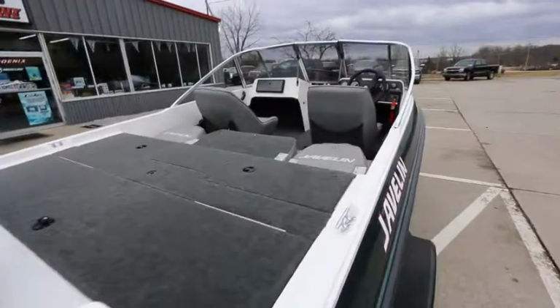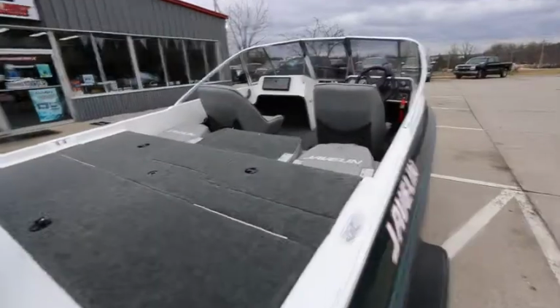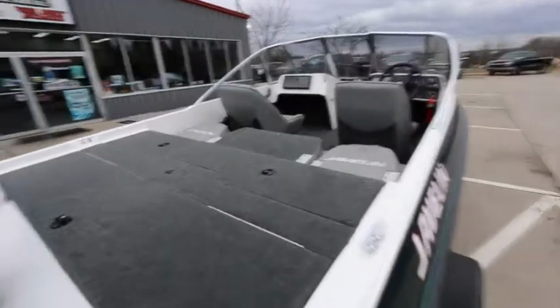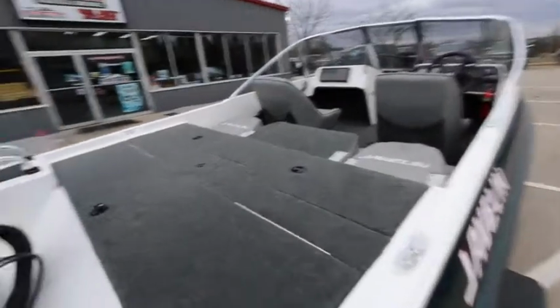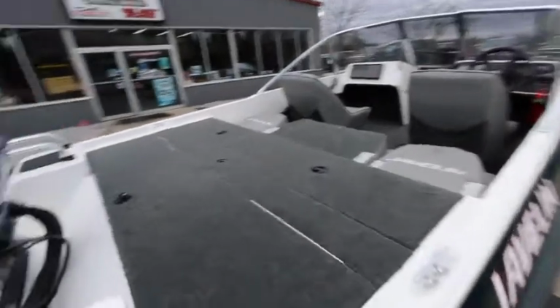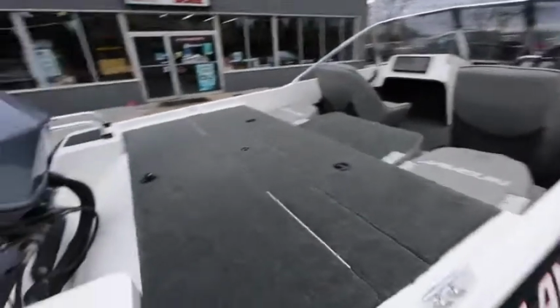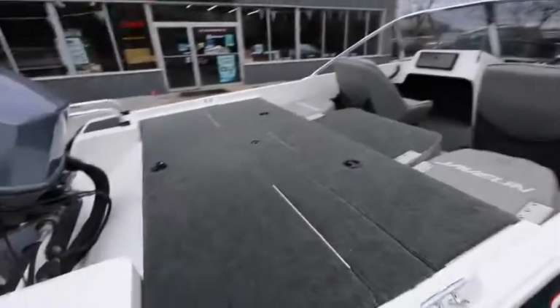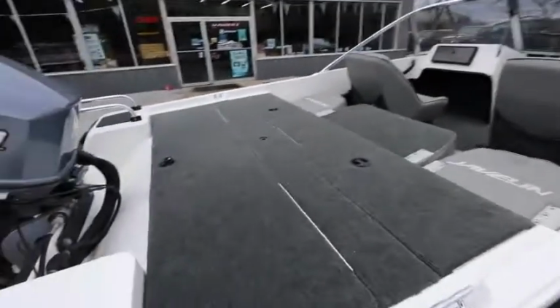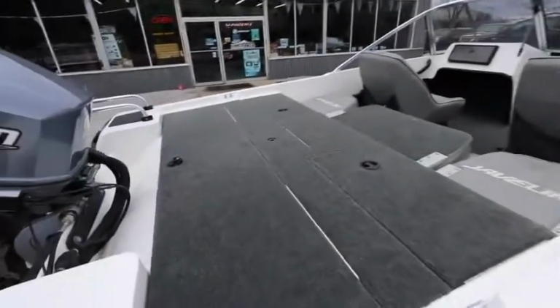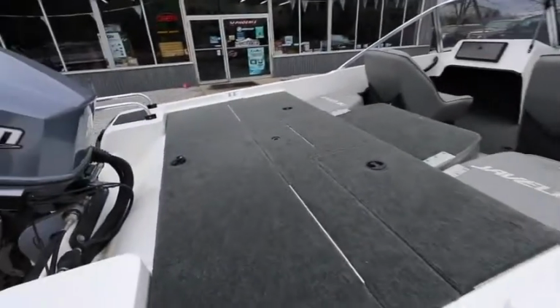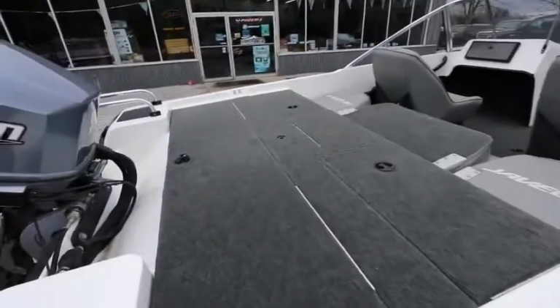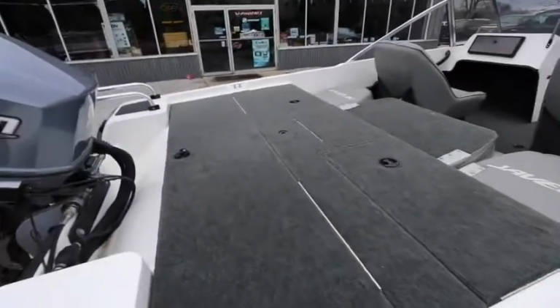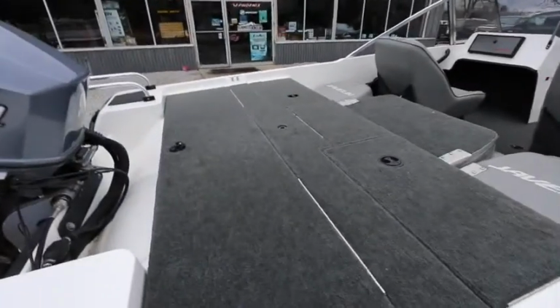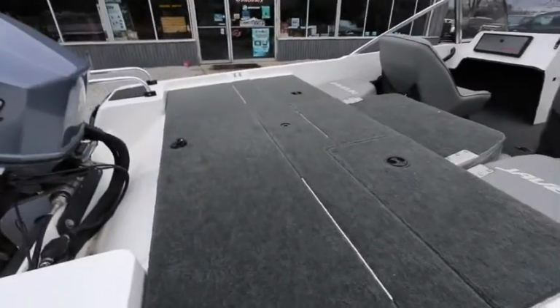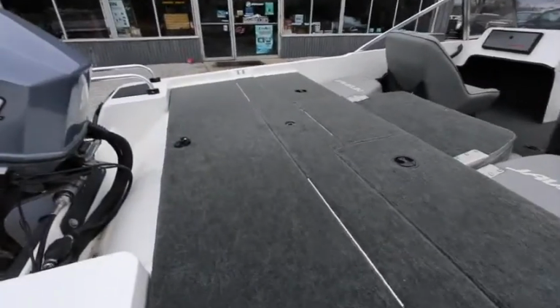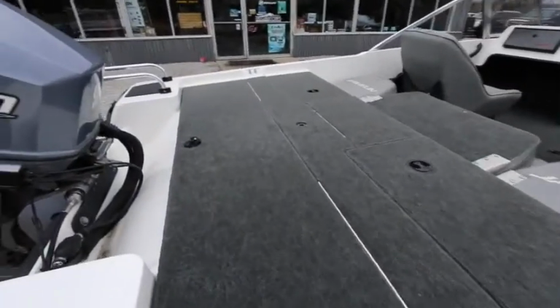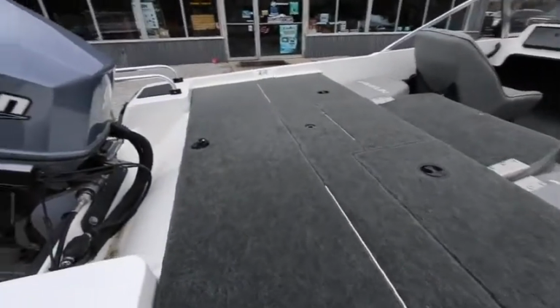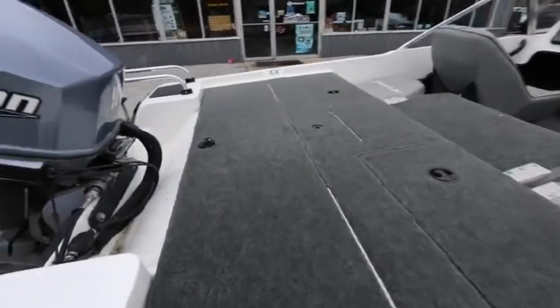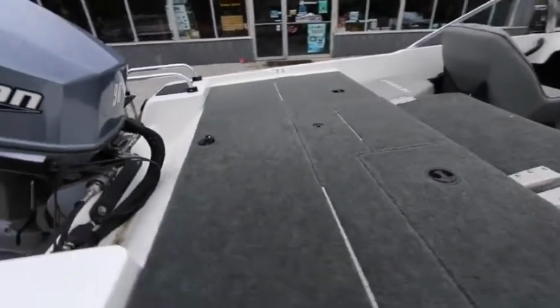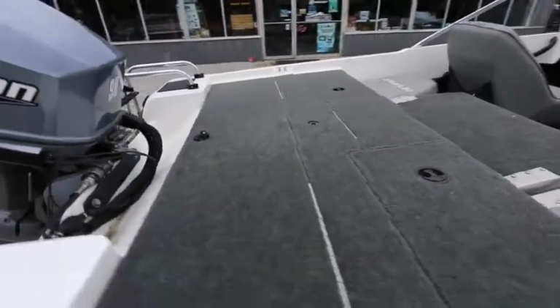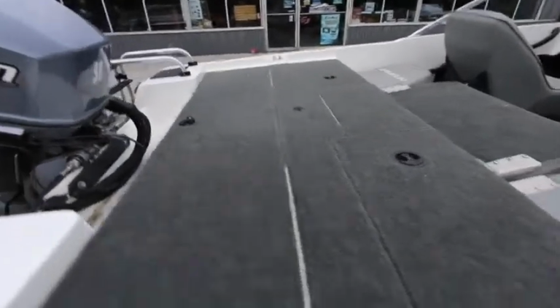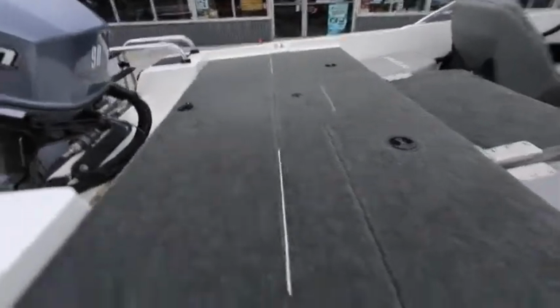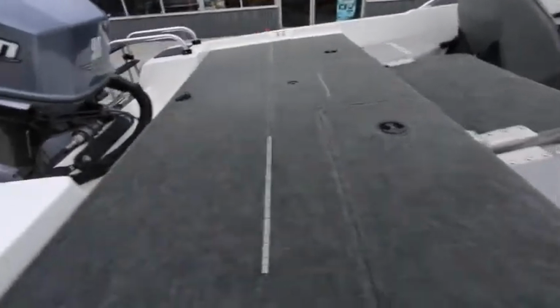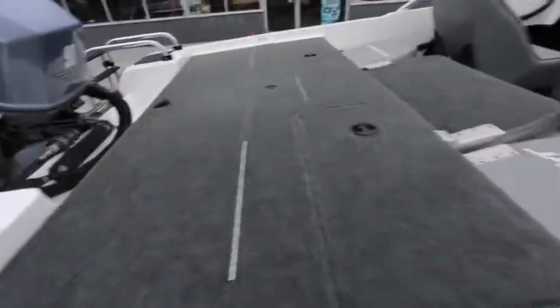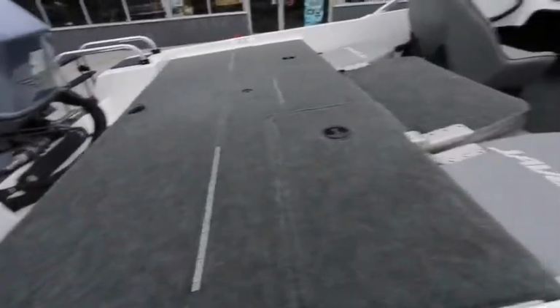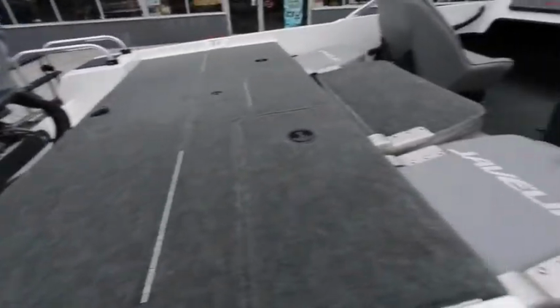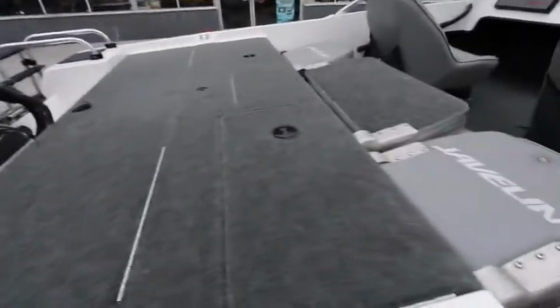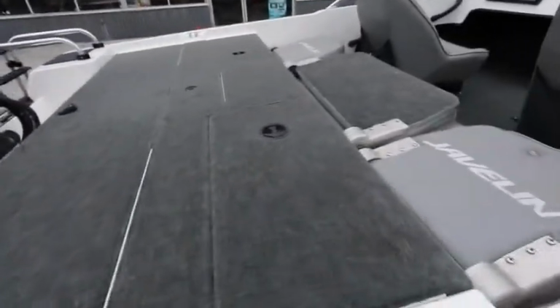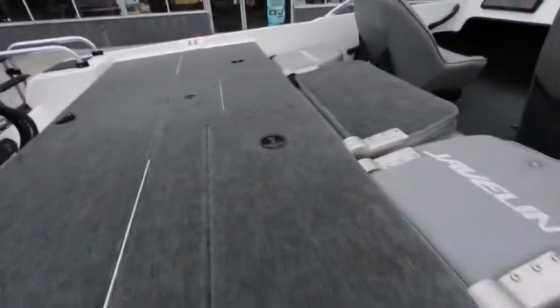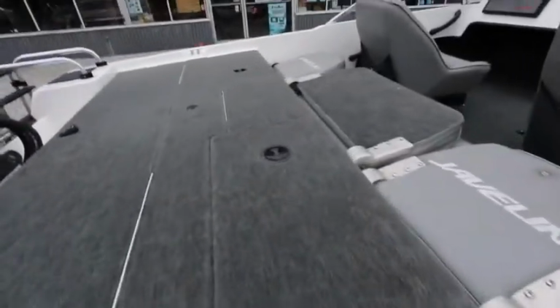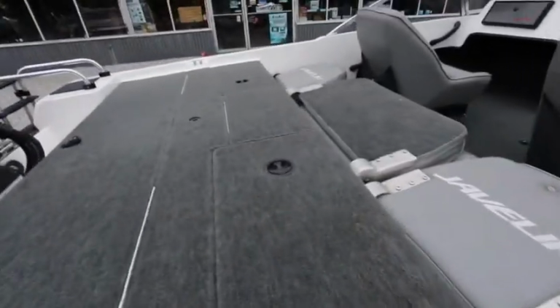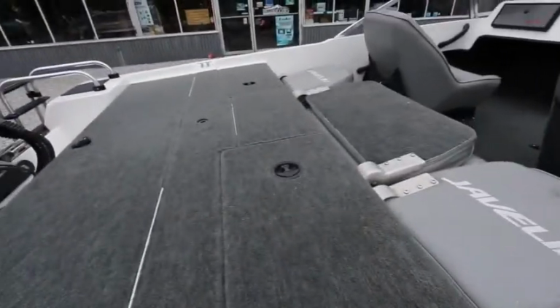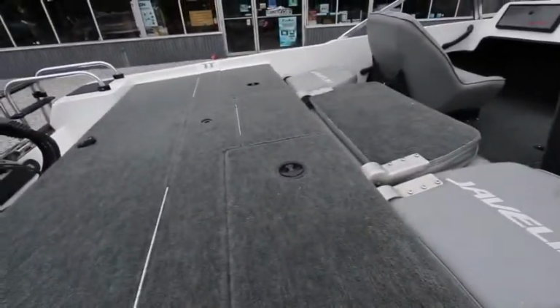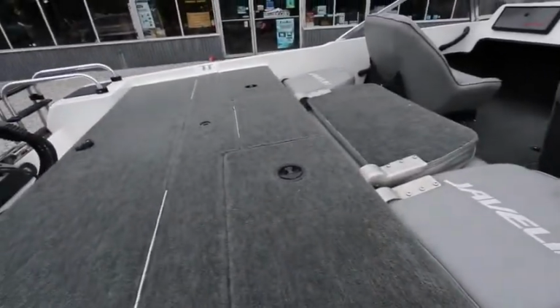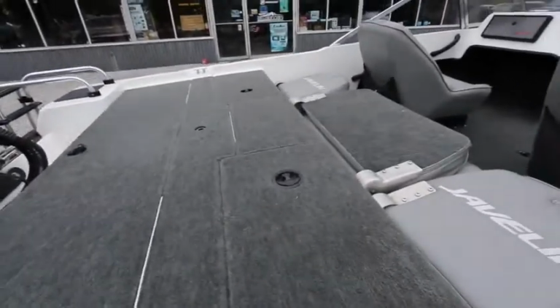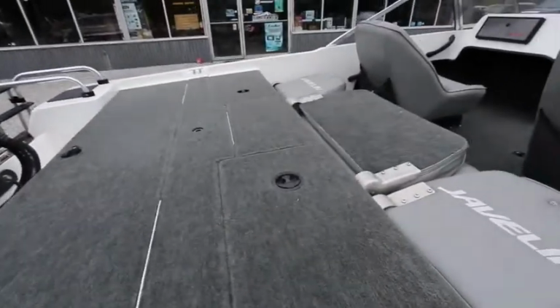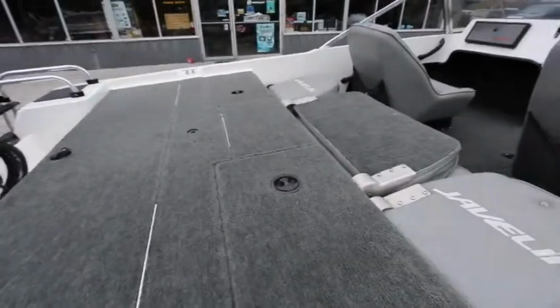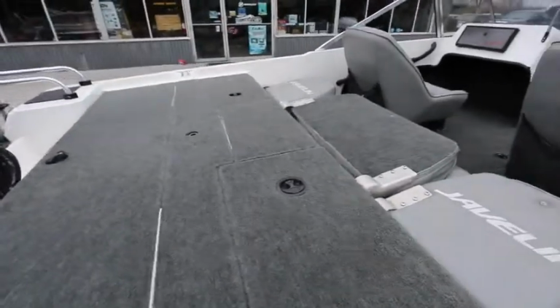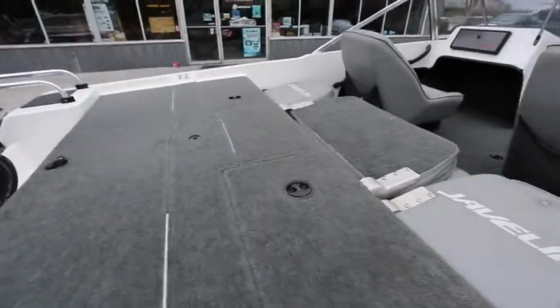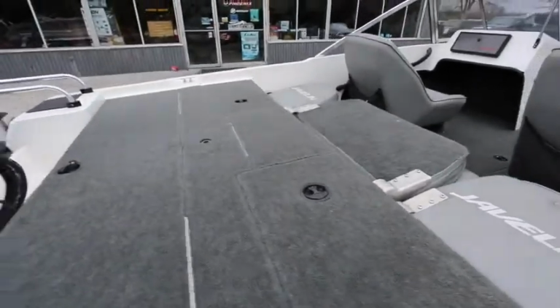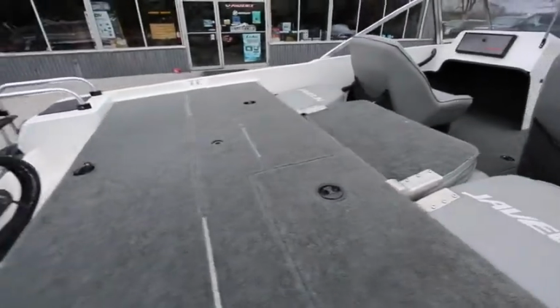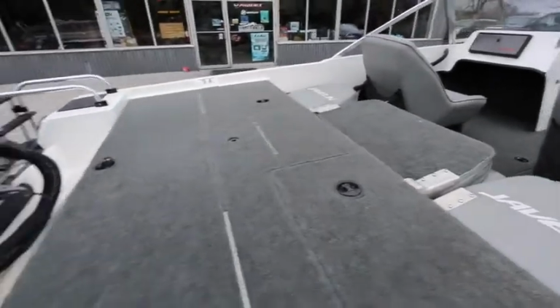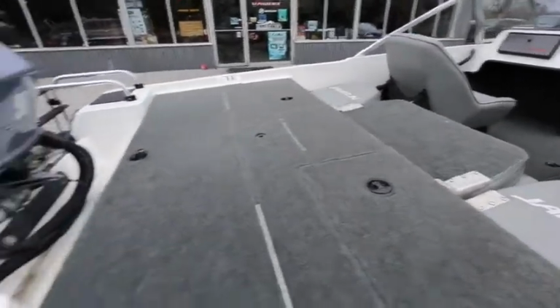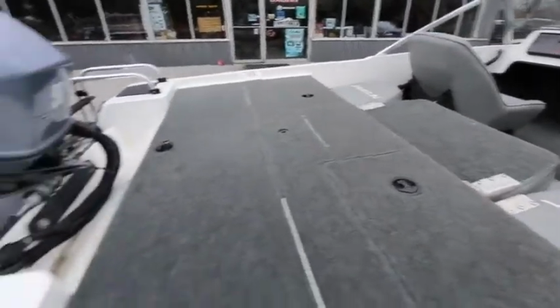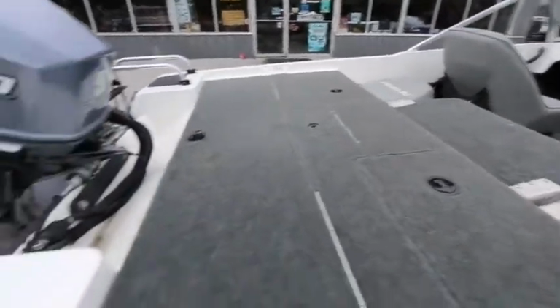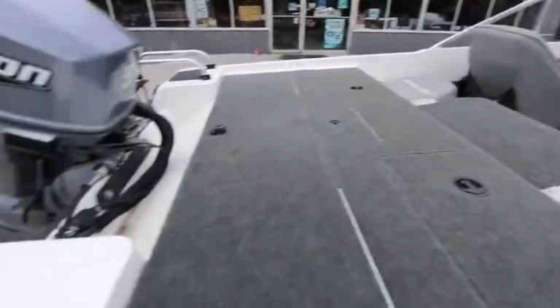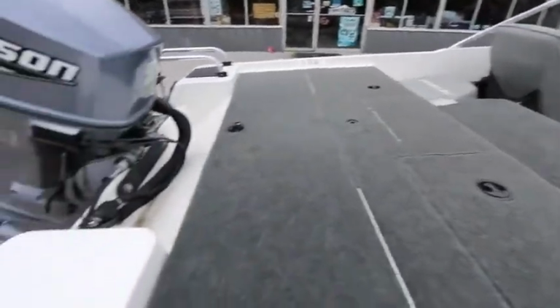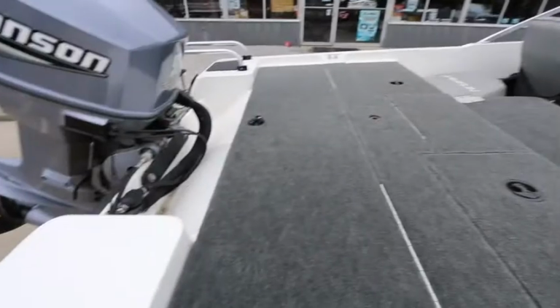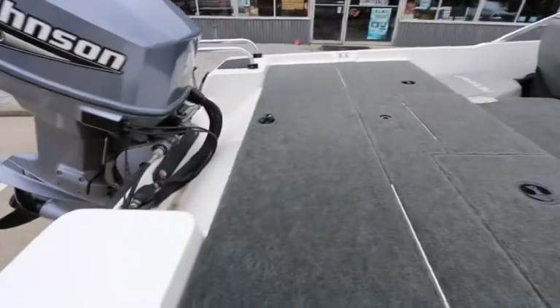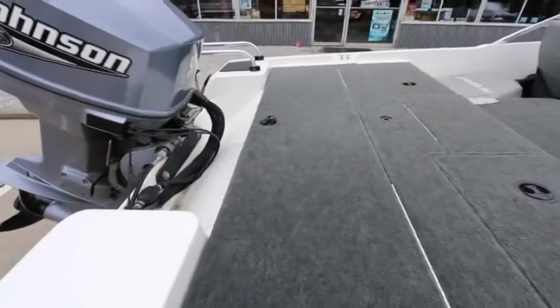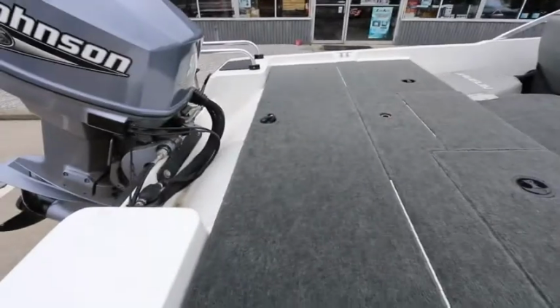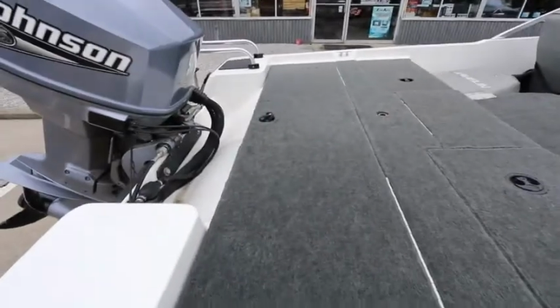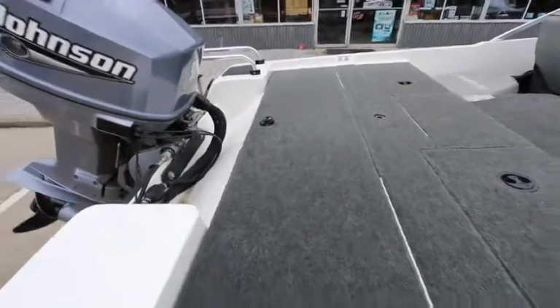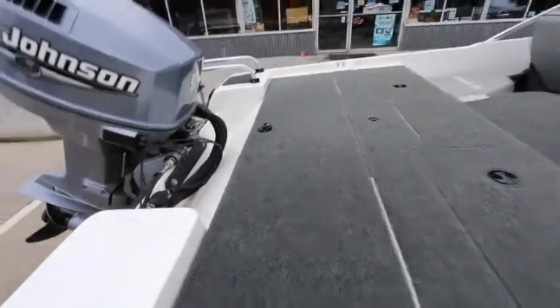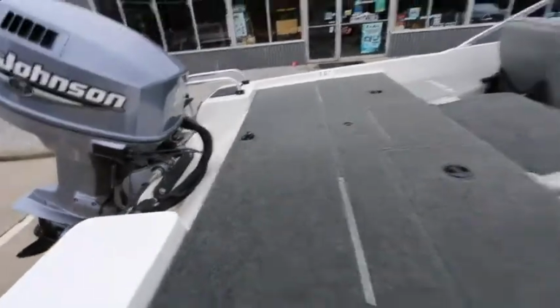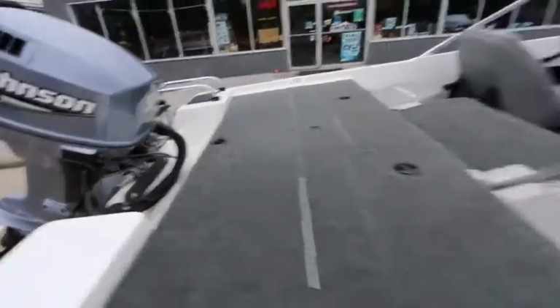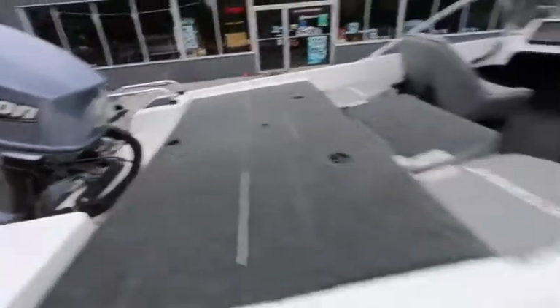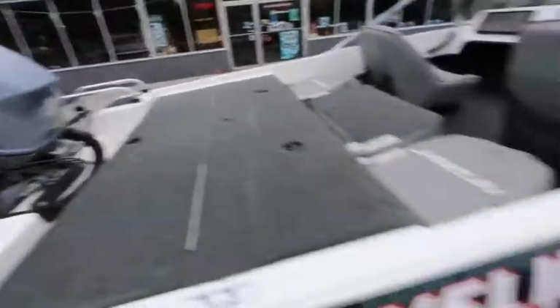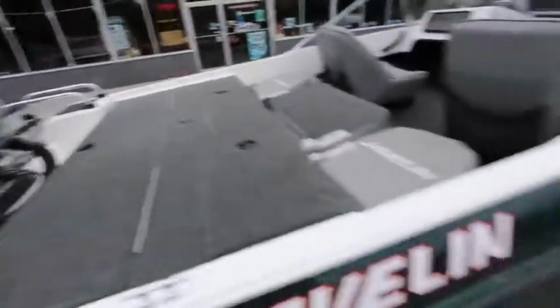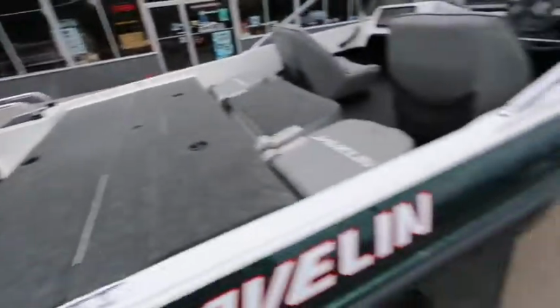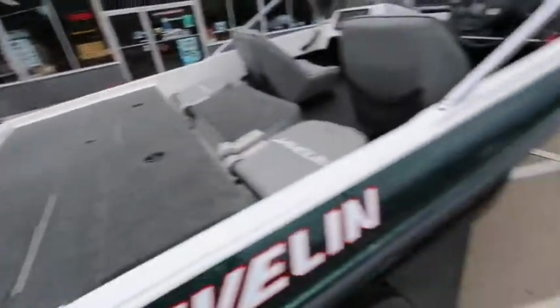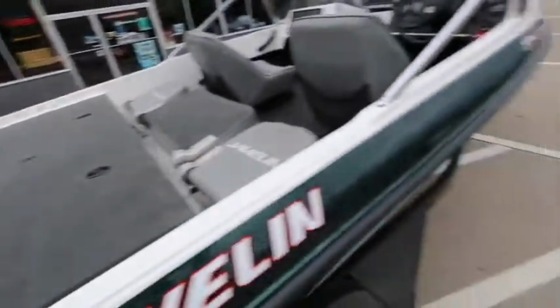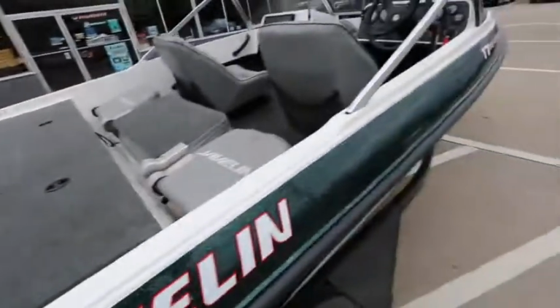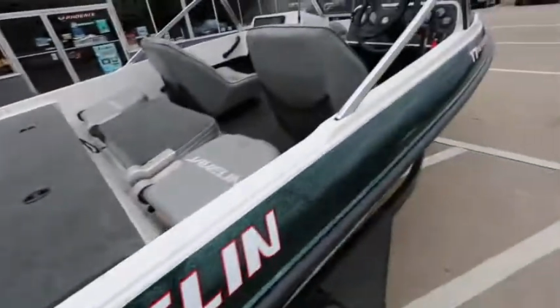Stepping up, you've got your back deck, your two compartments right here, your live well in the middle, and your back rigging compartment in the back.